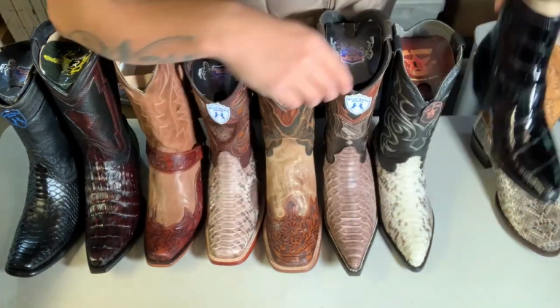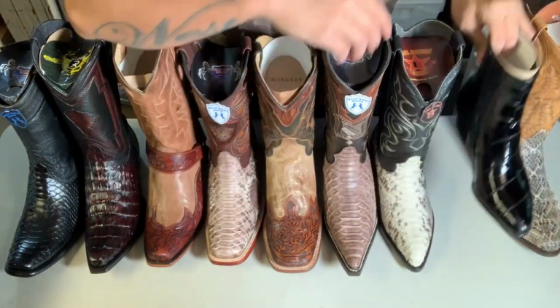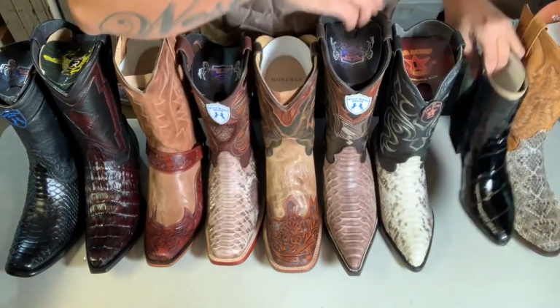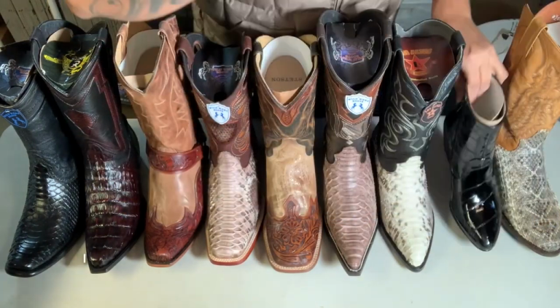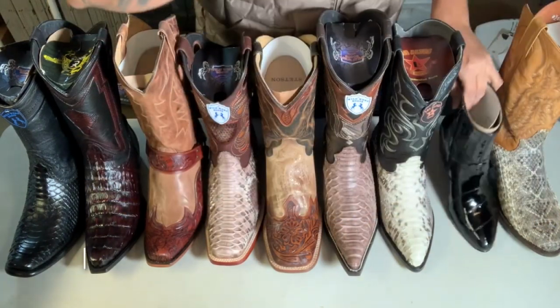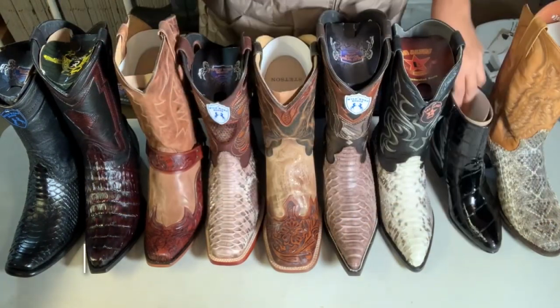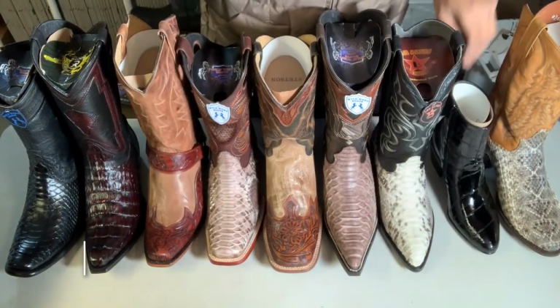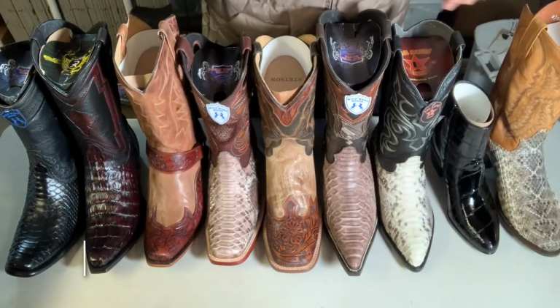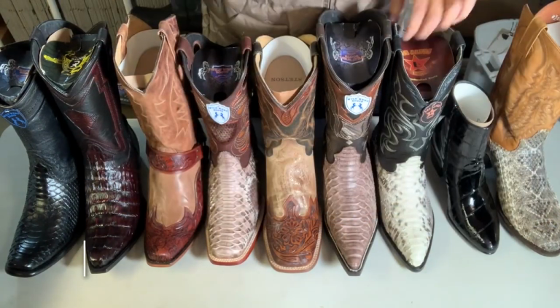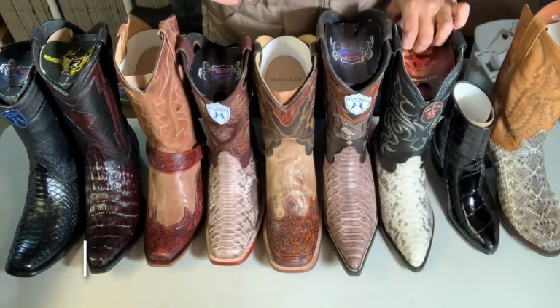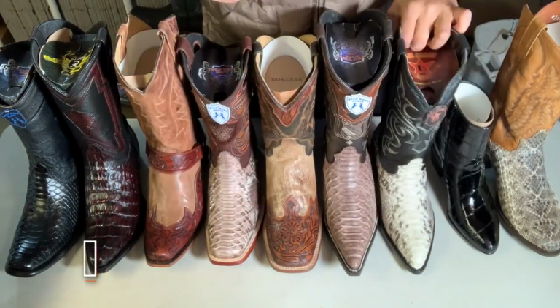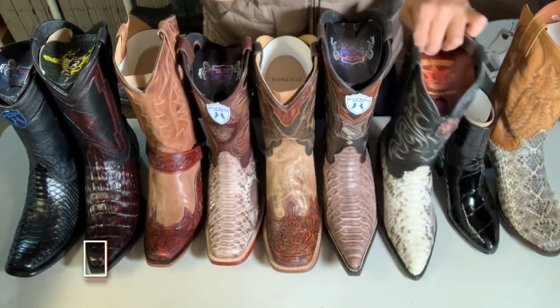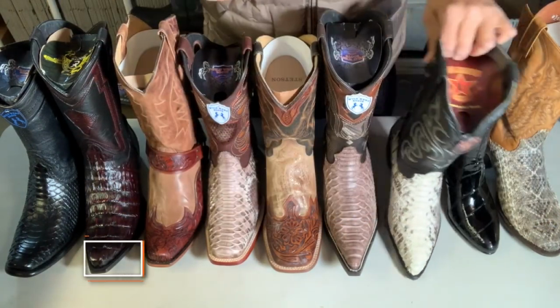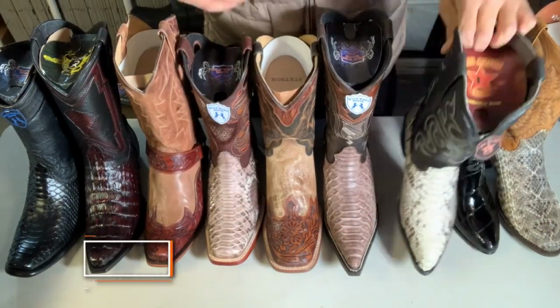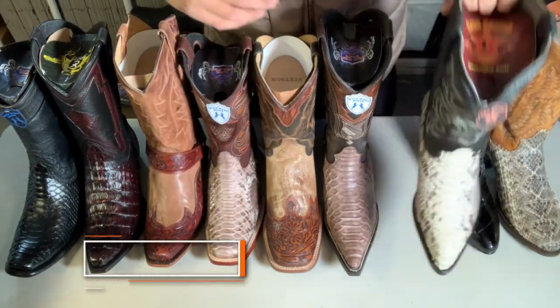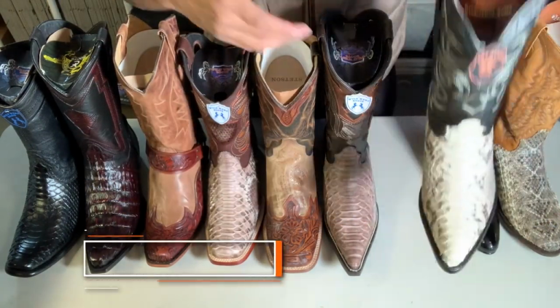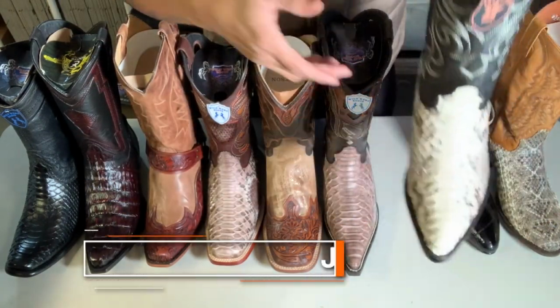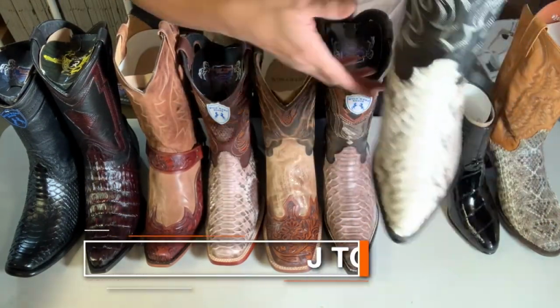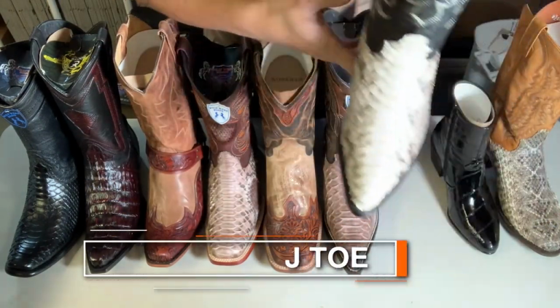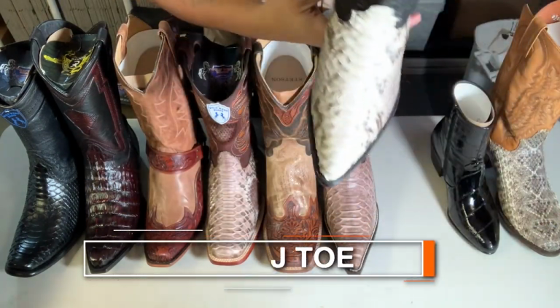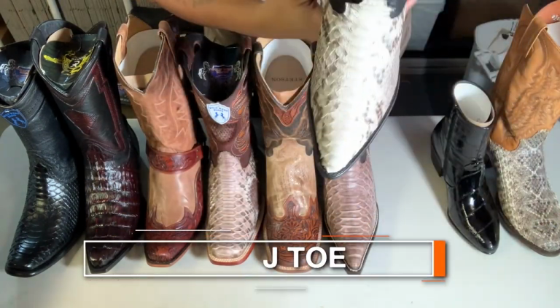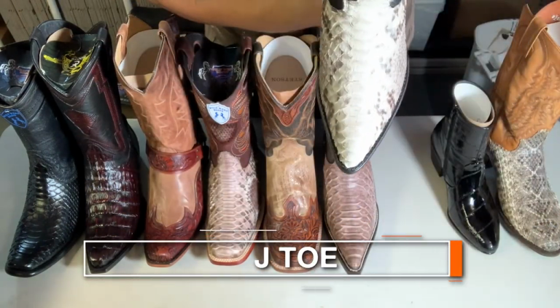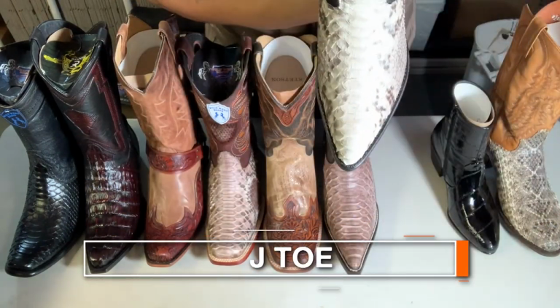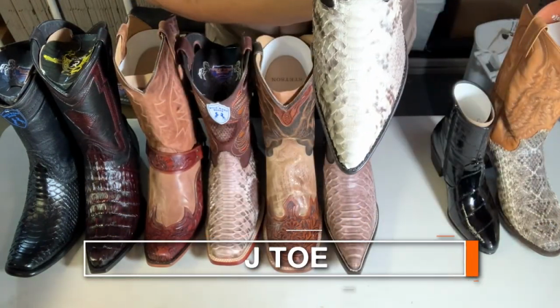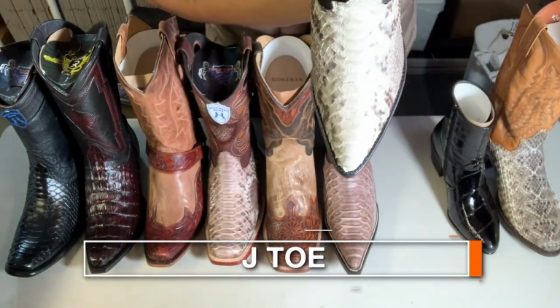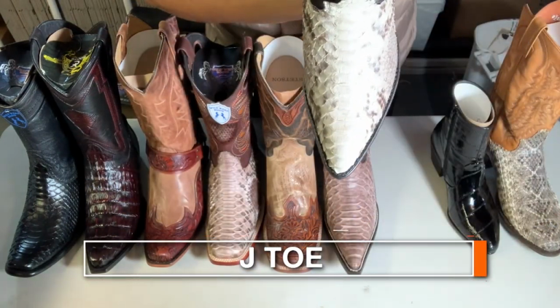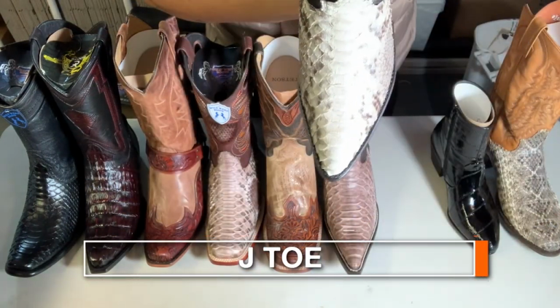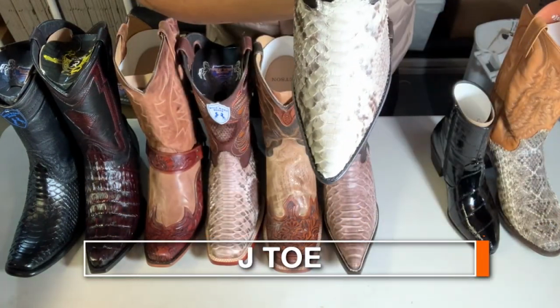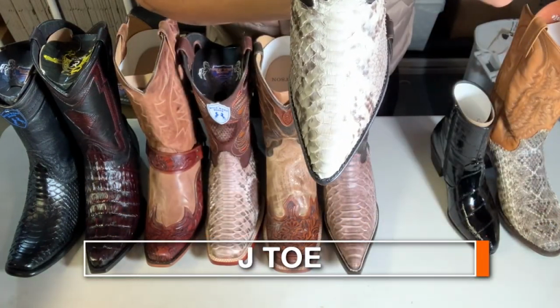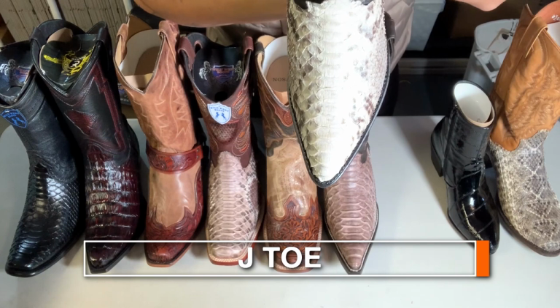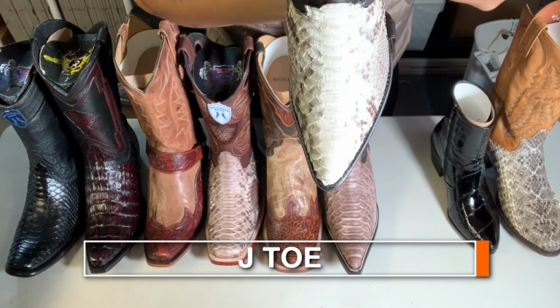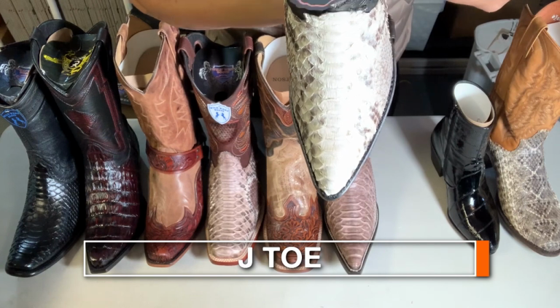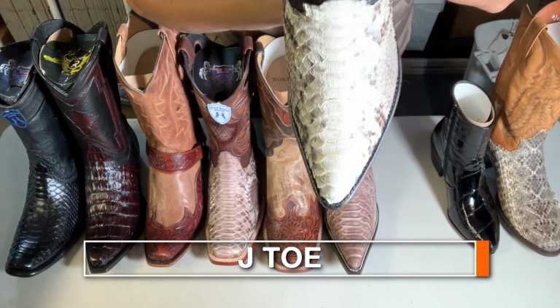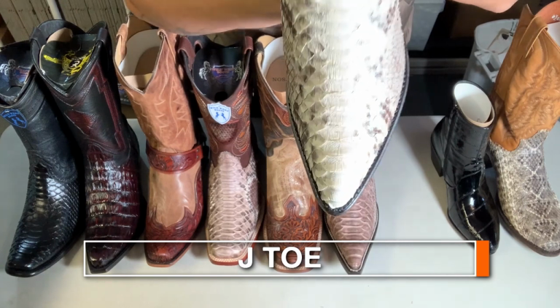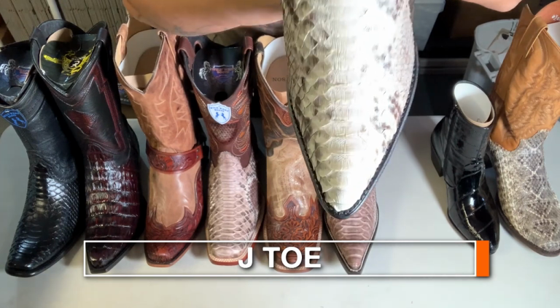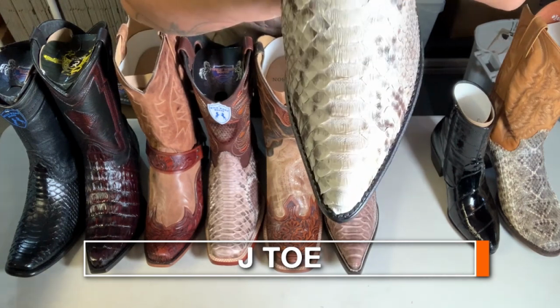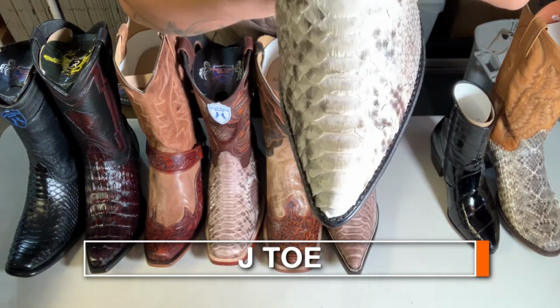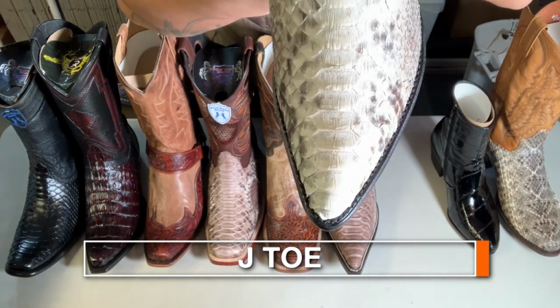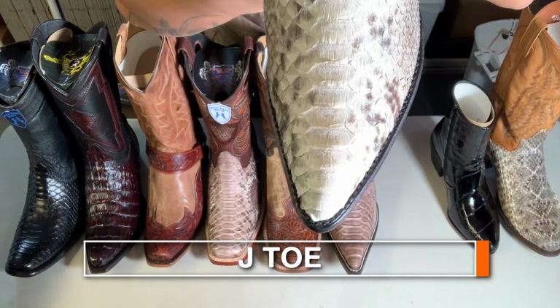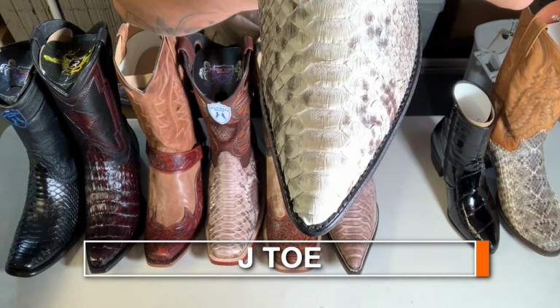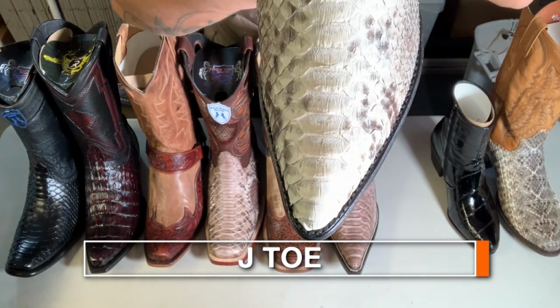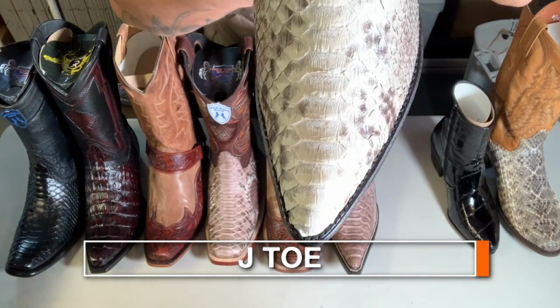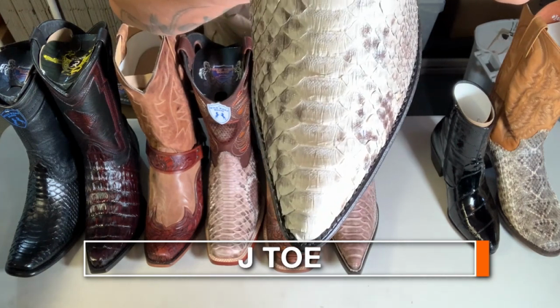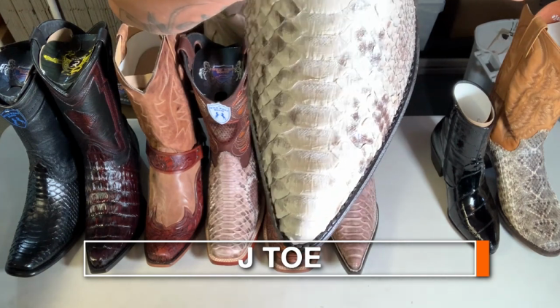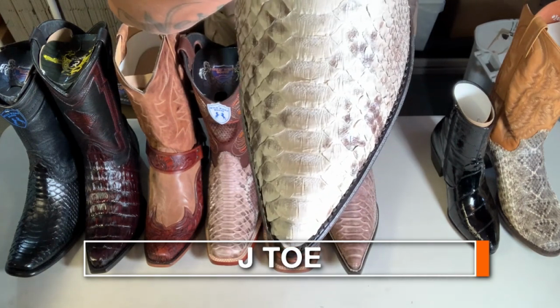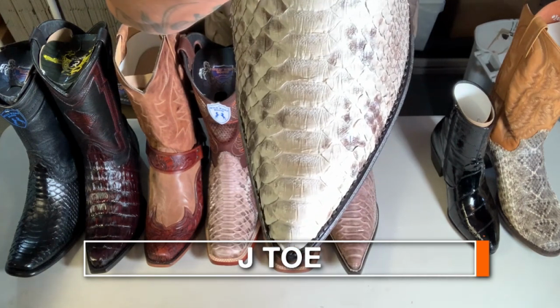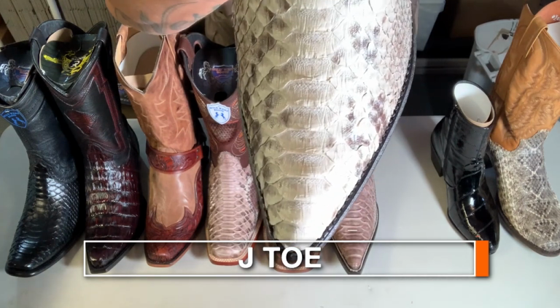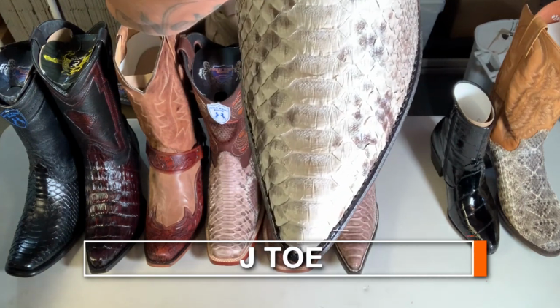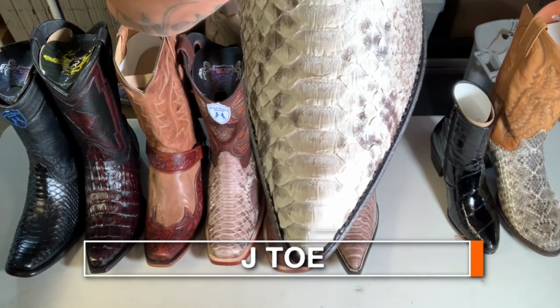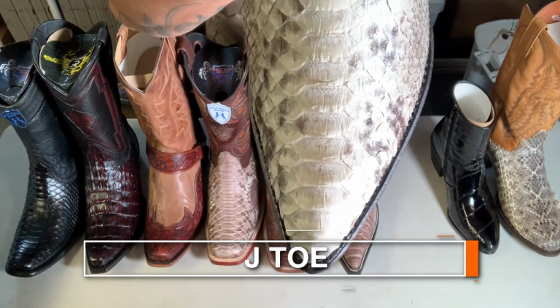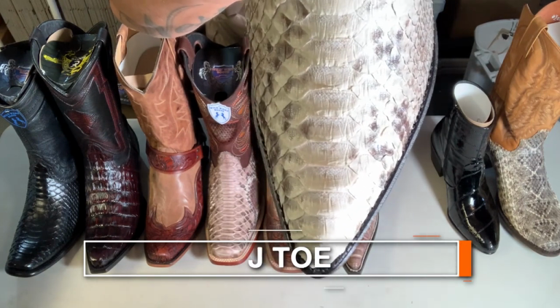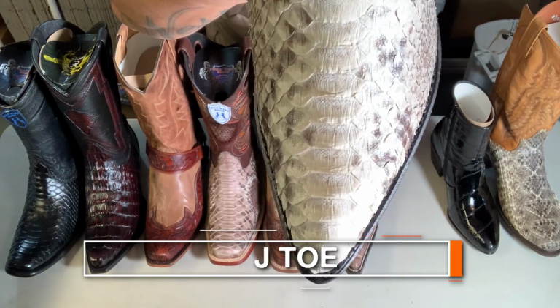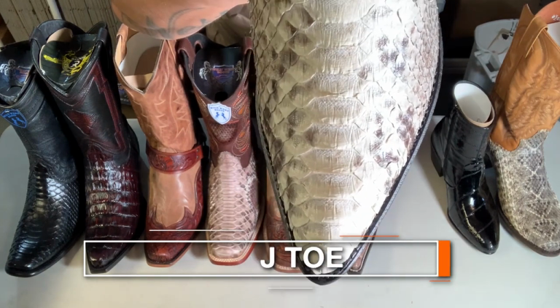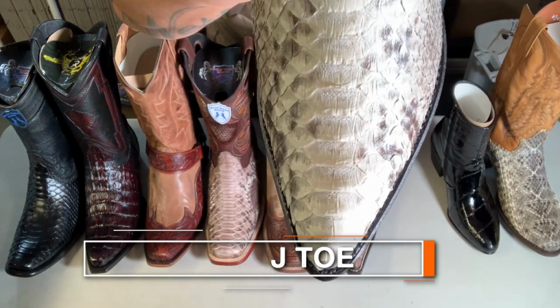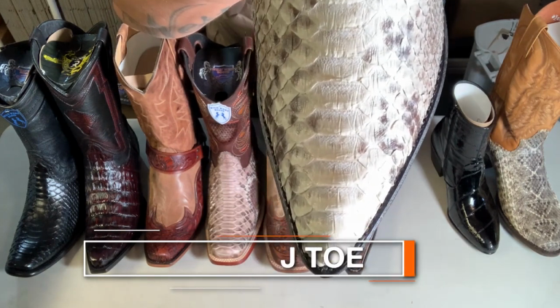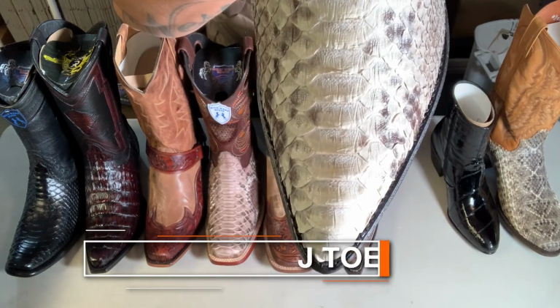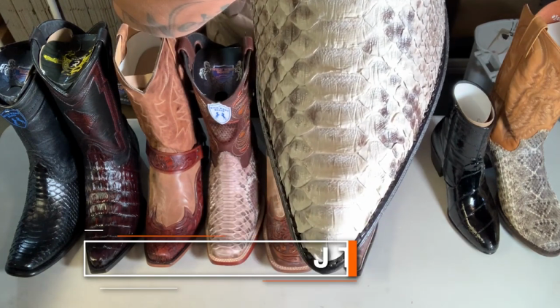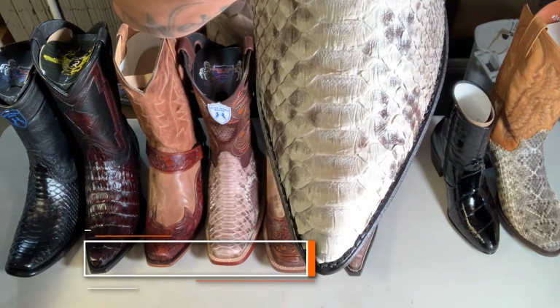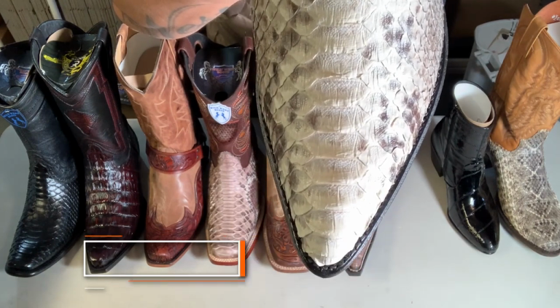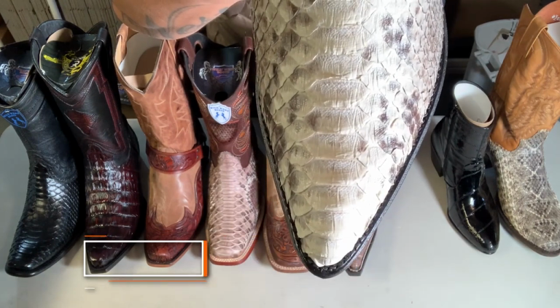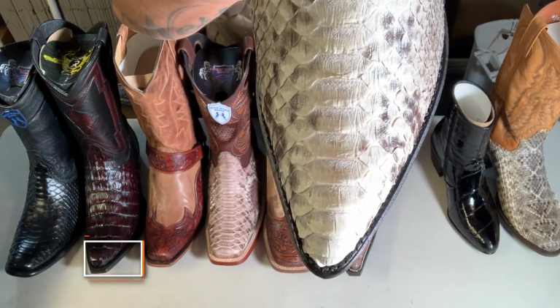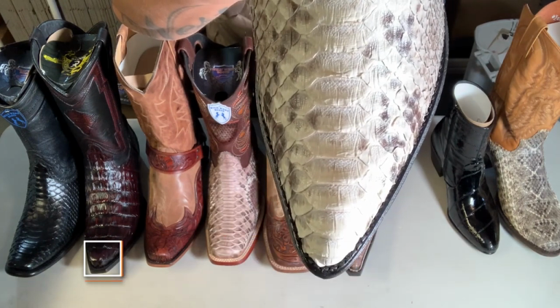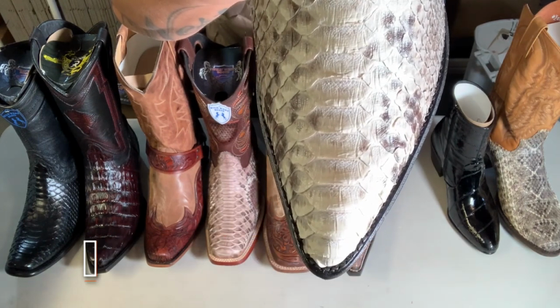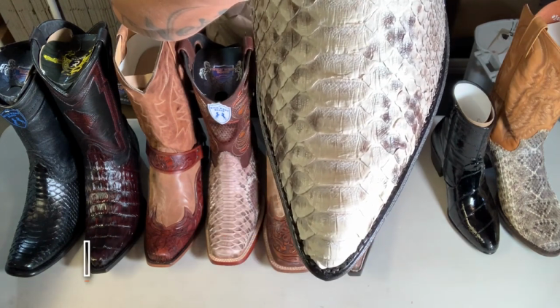Now we're gonna talk about the jade toe. Check that out — pointed toe.